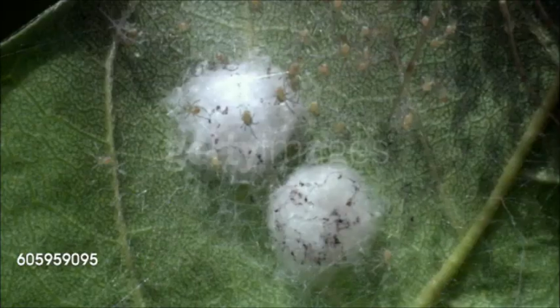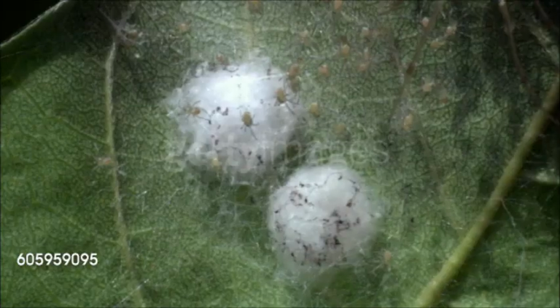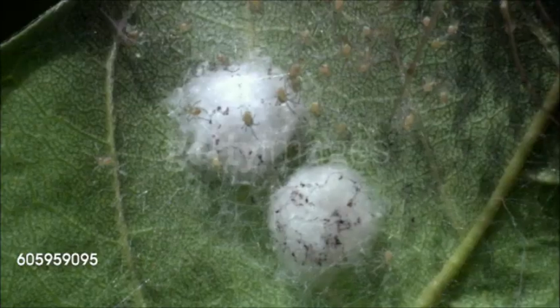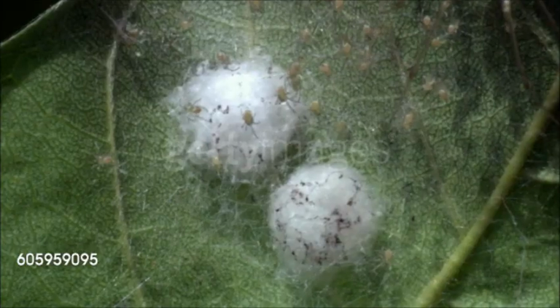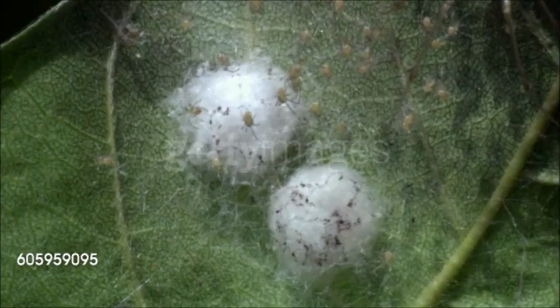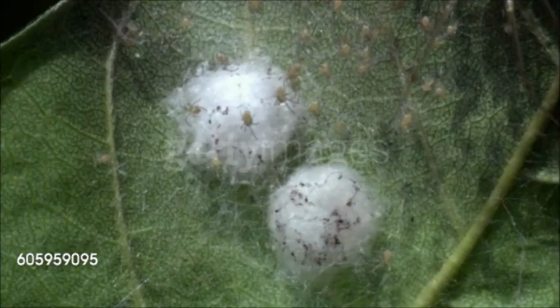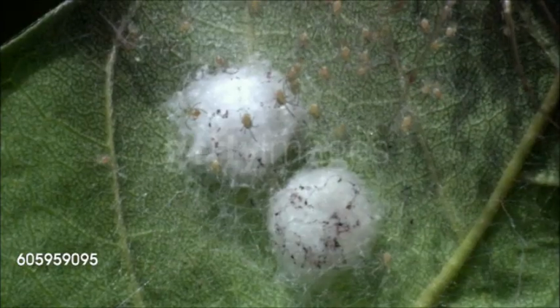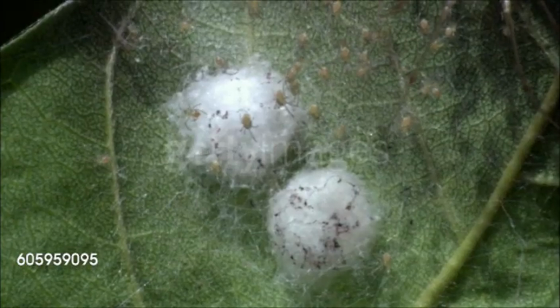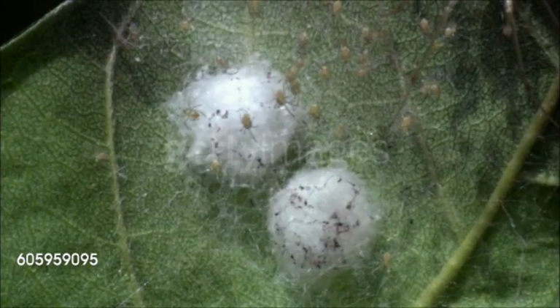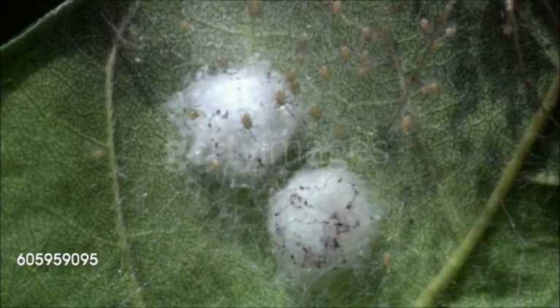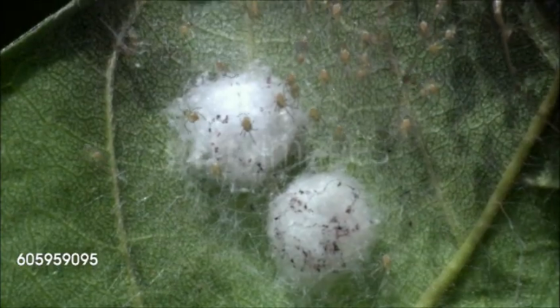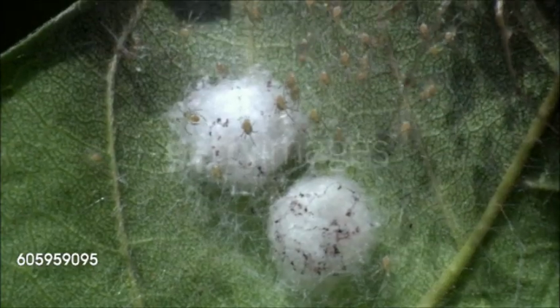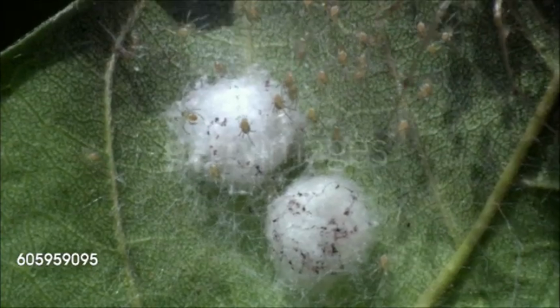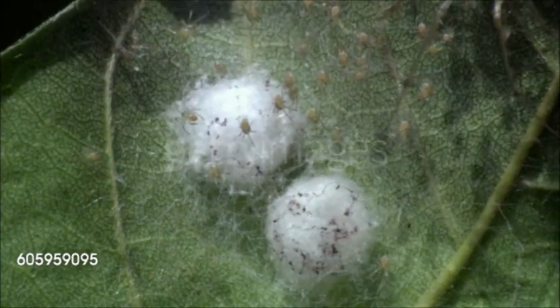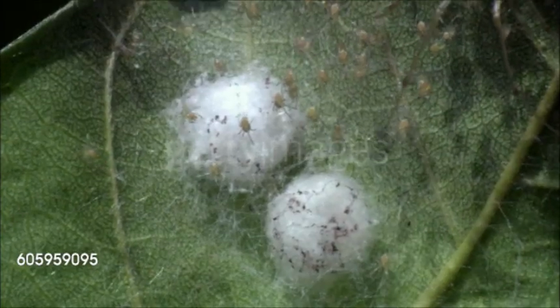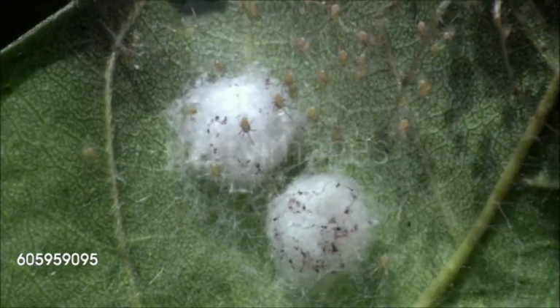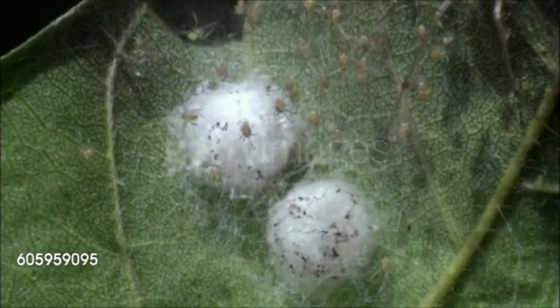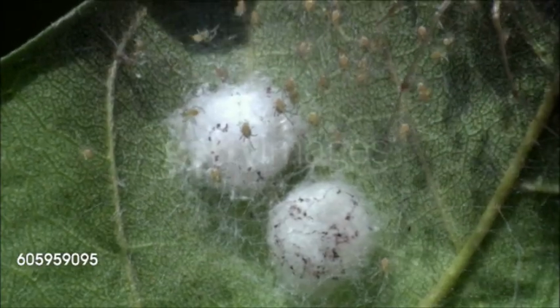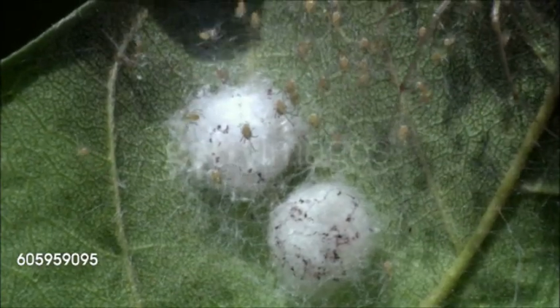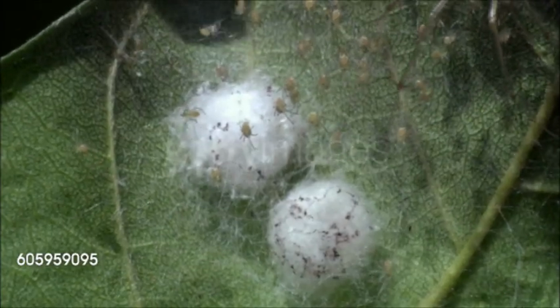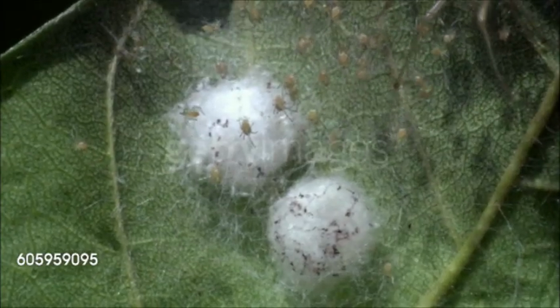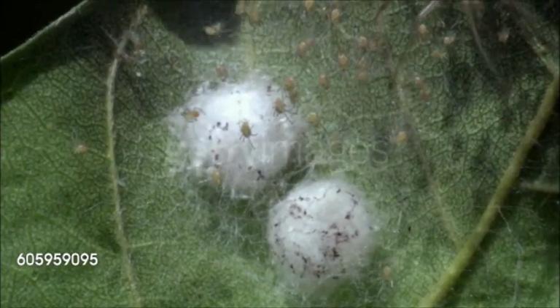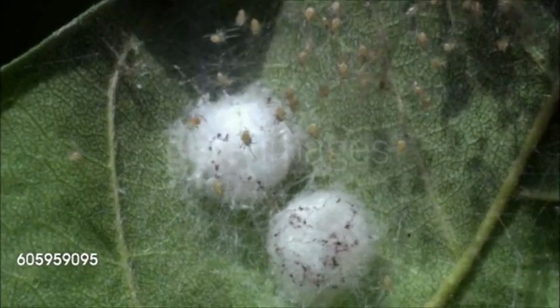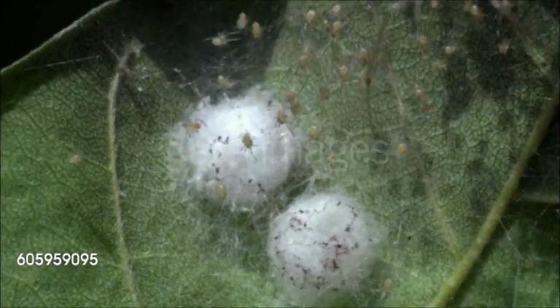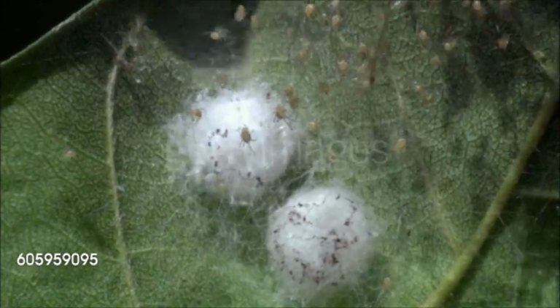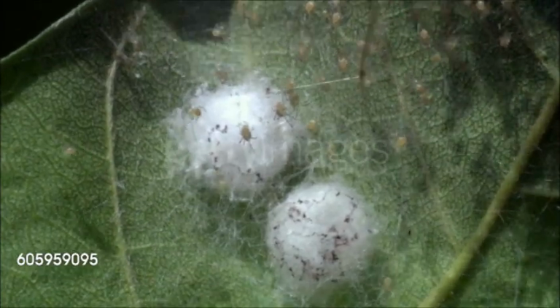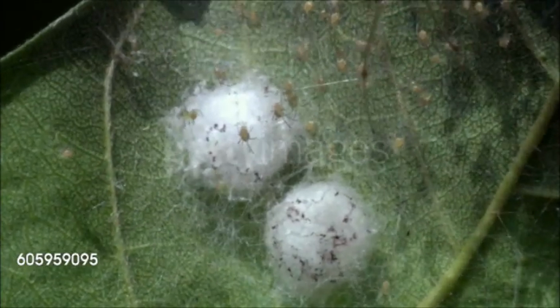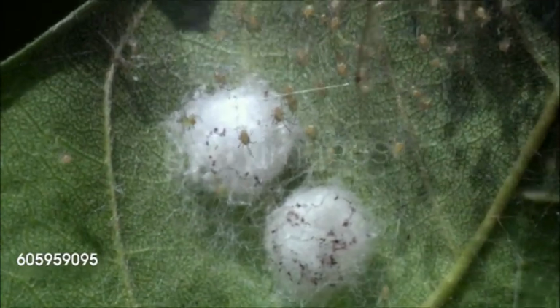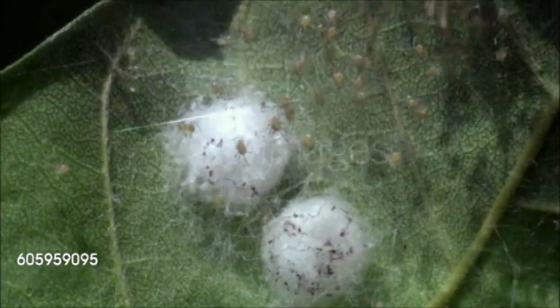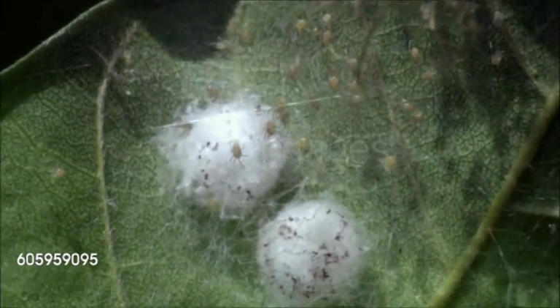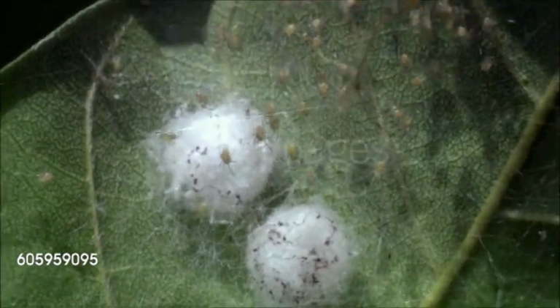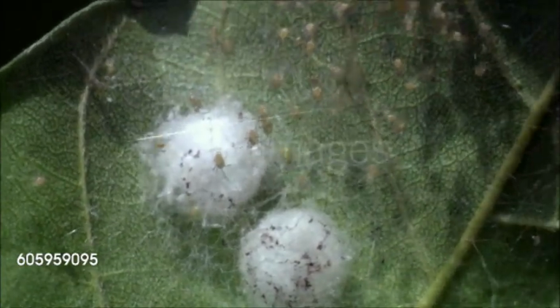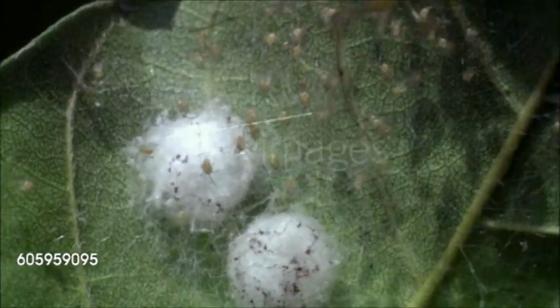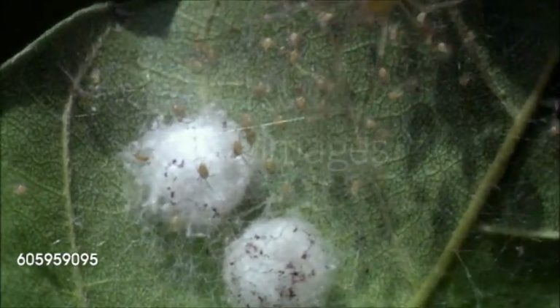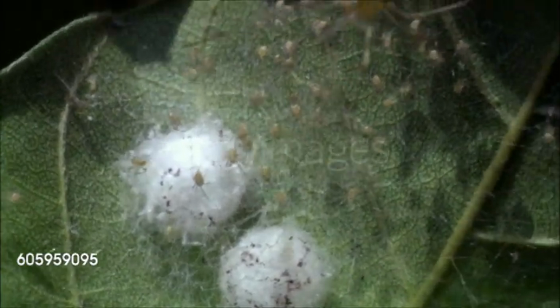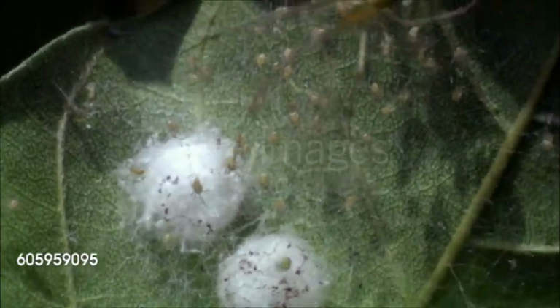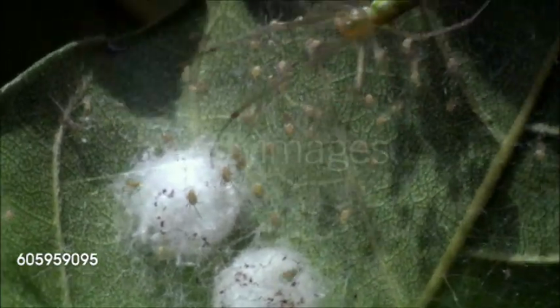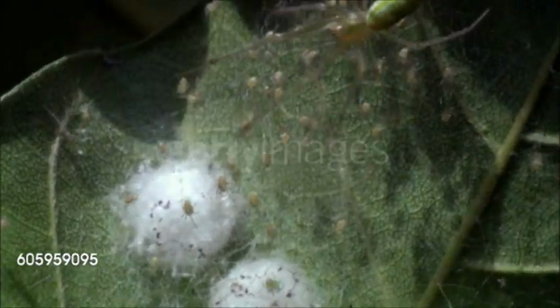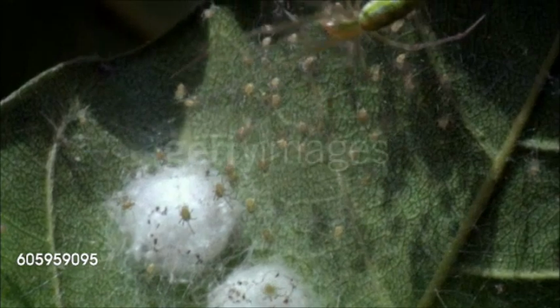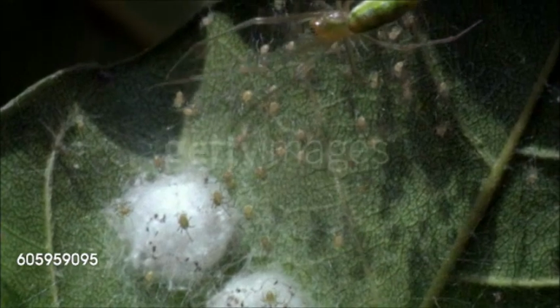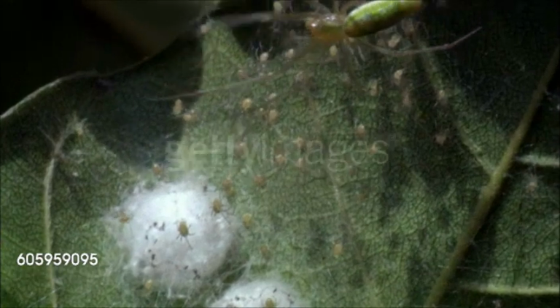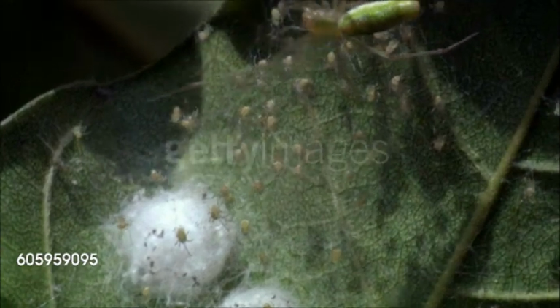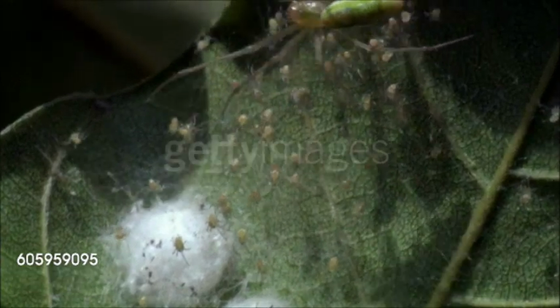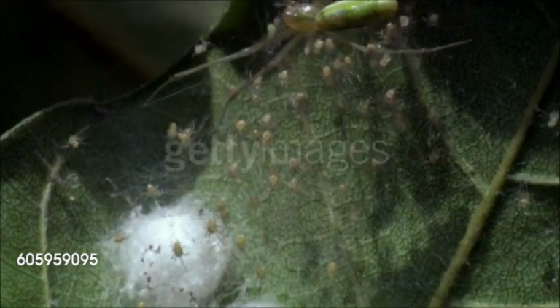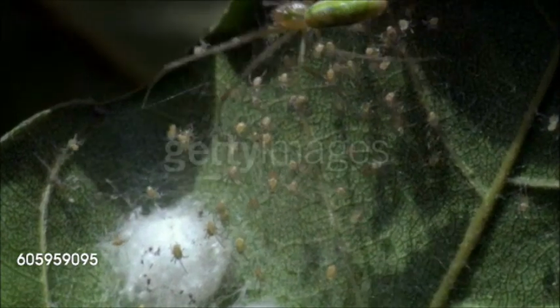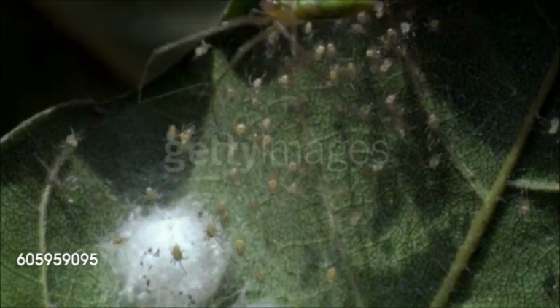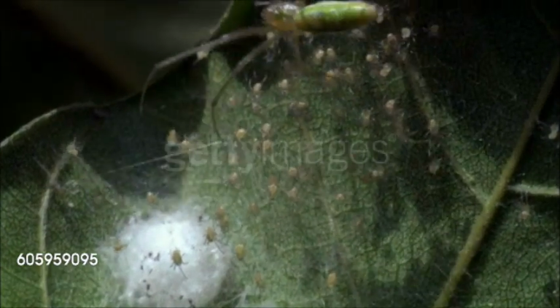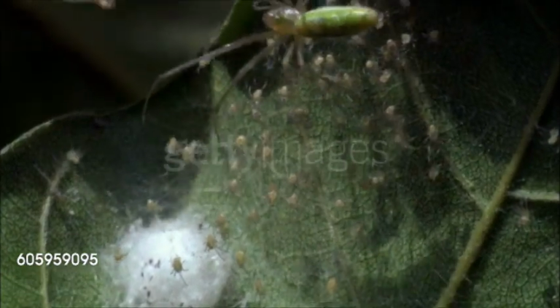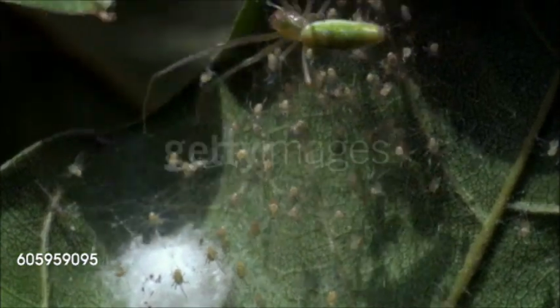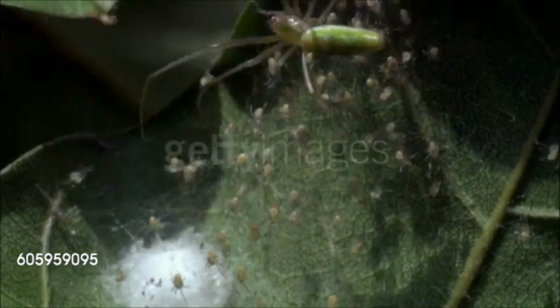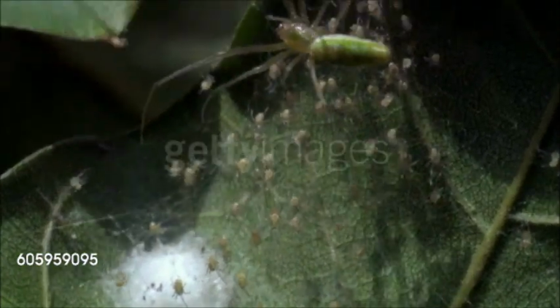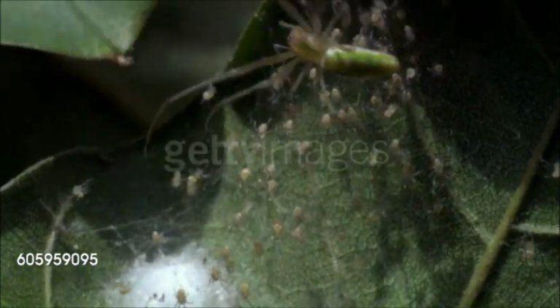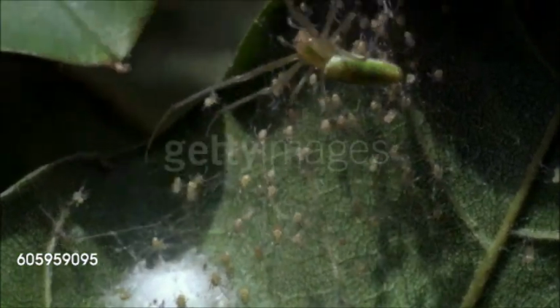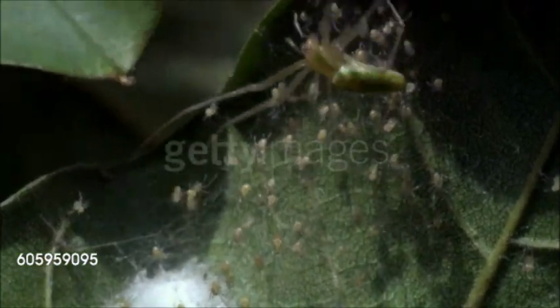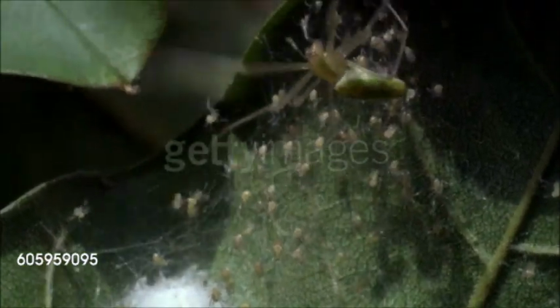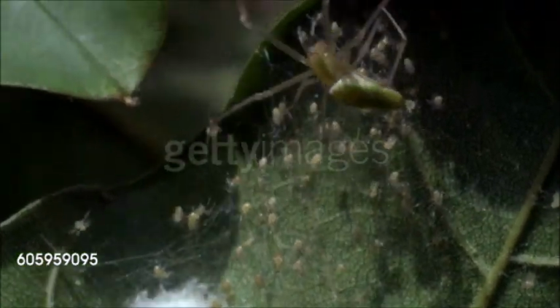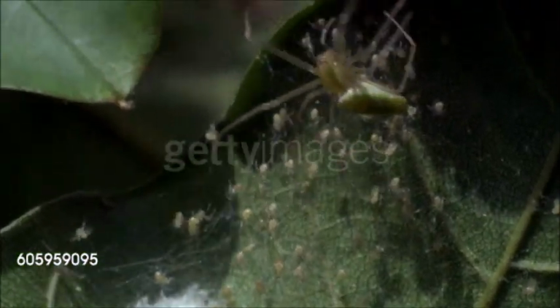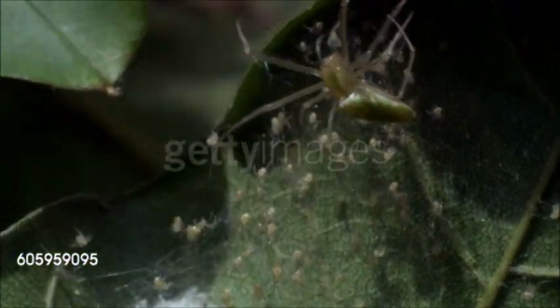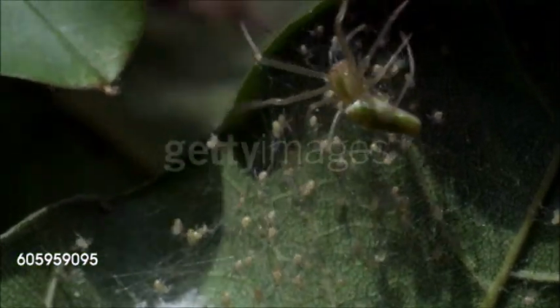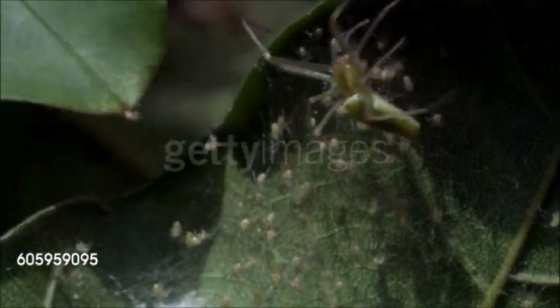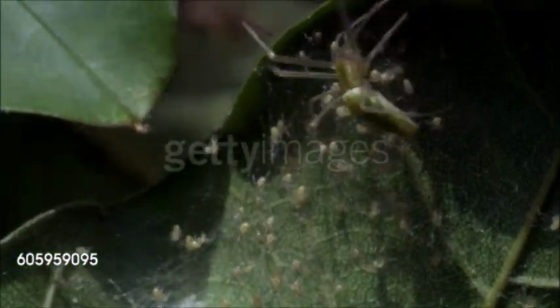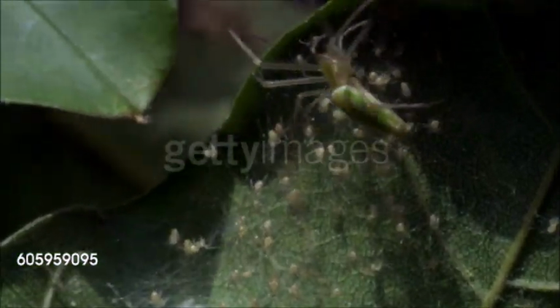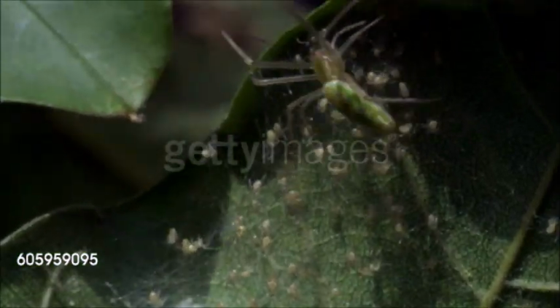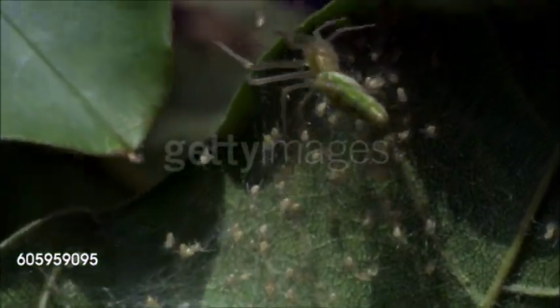The spiders use similar shelters over winter and when they molt or lay eggs. Eggs, laid among vegetation, bark, and moss, are wrapped in silk, and the female guards them until they hatch.